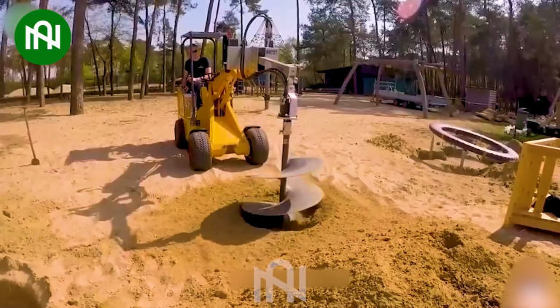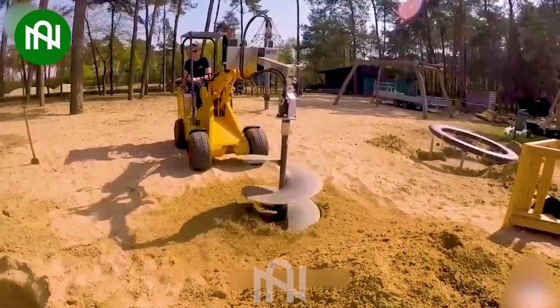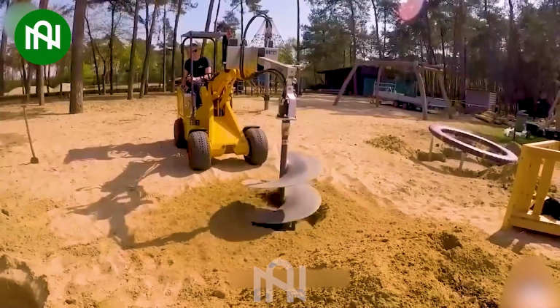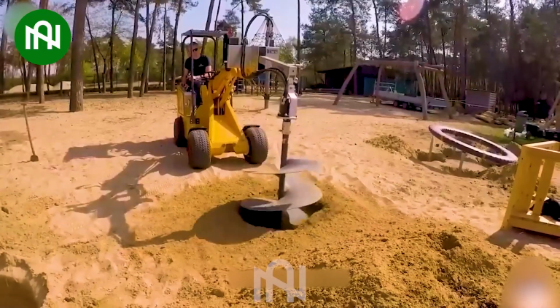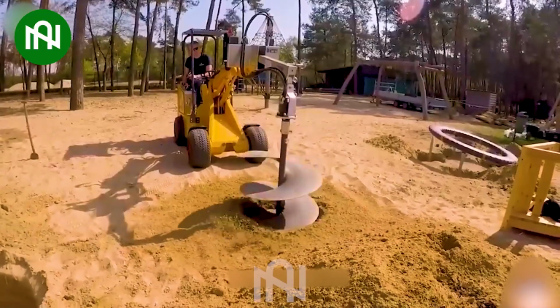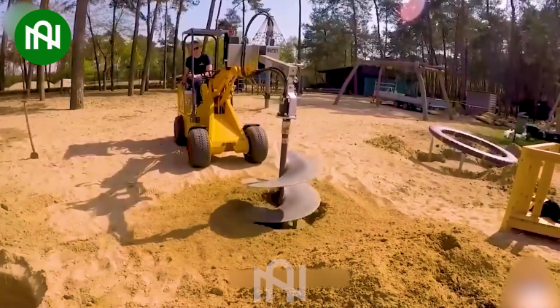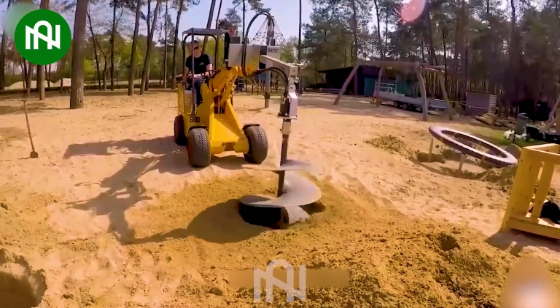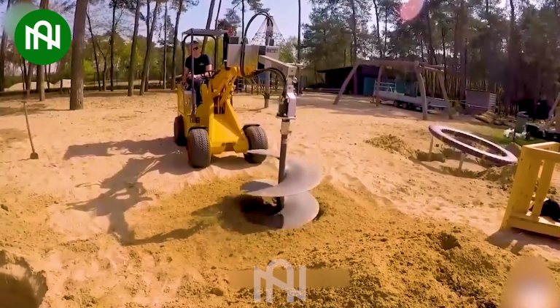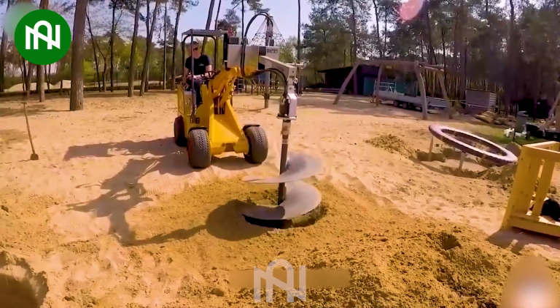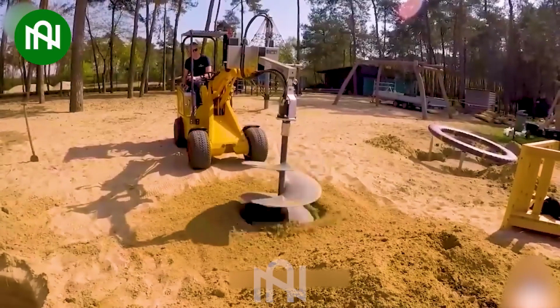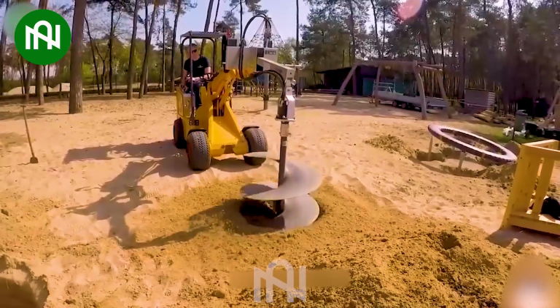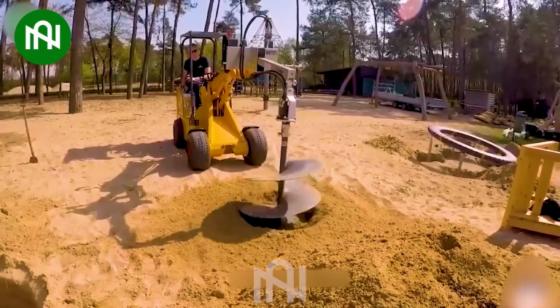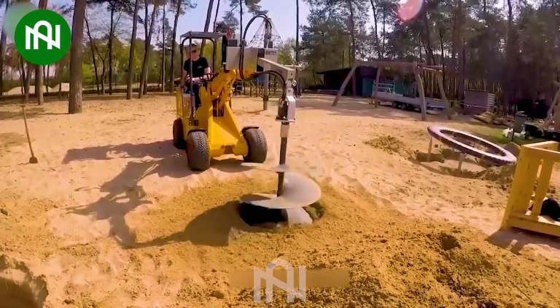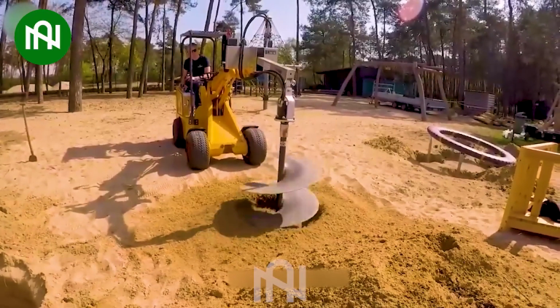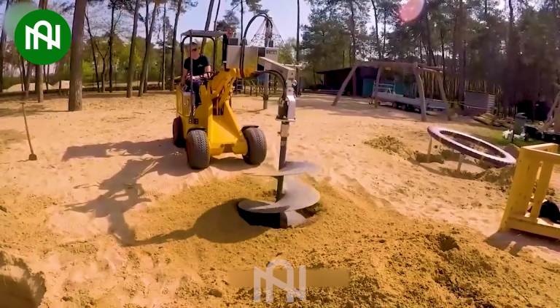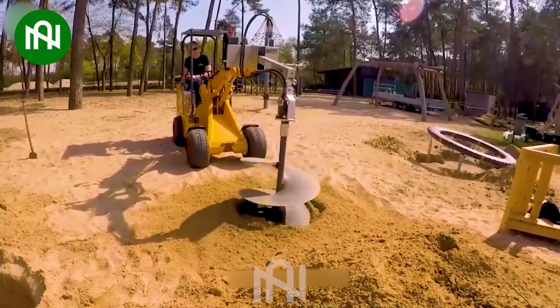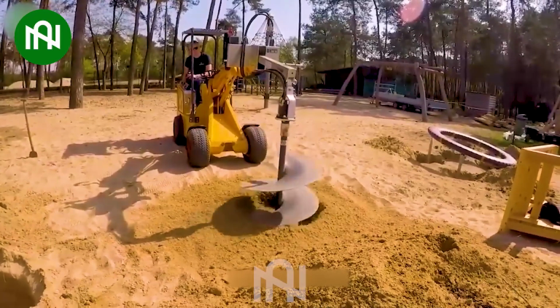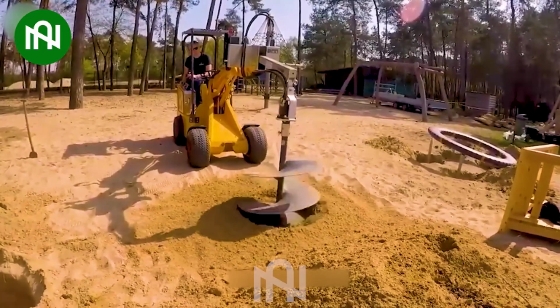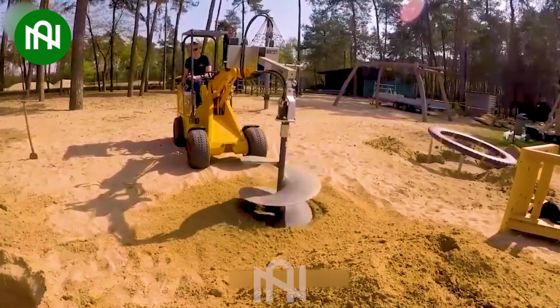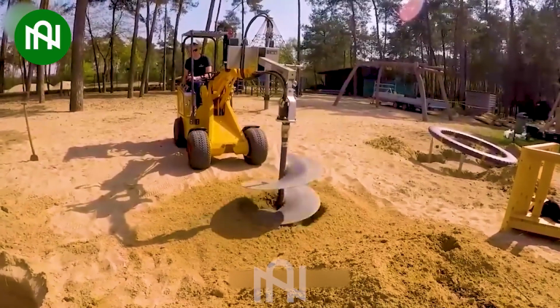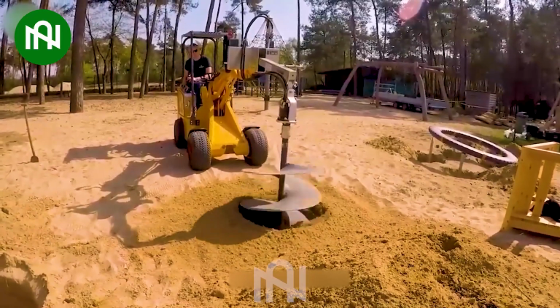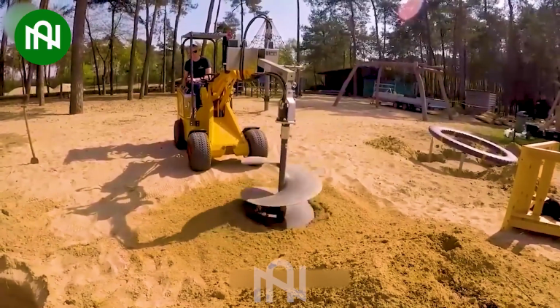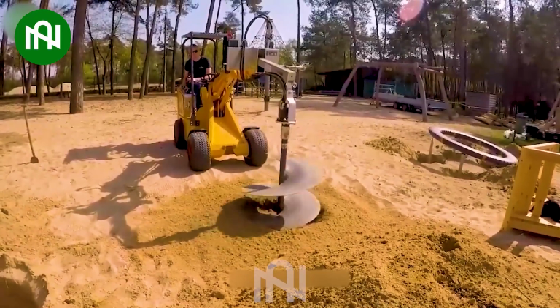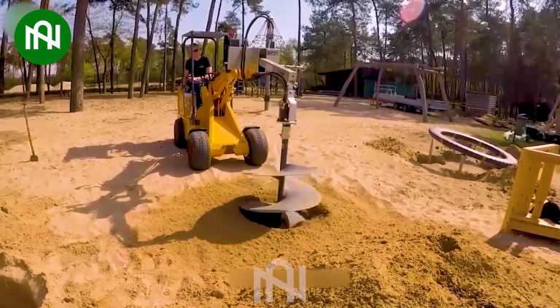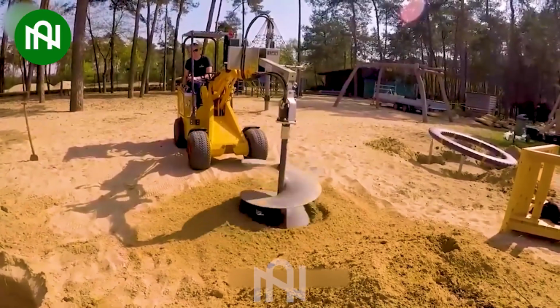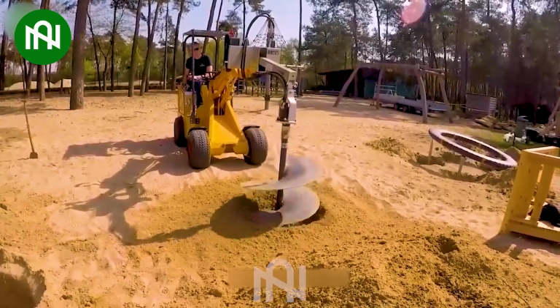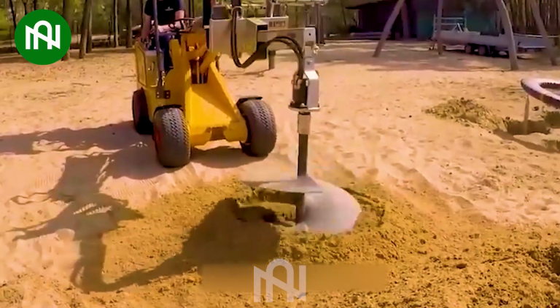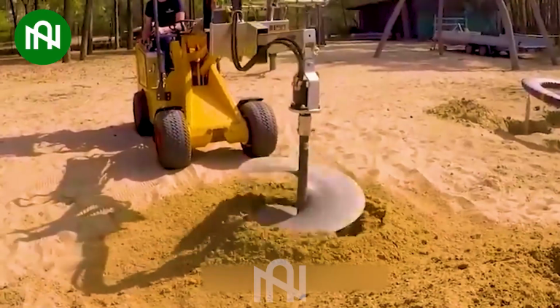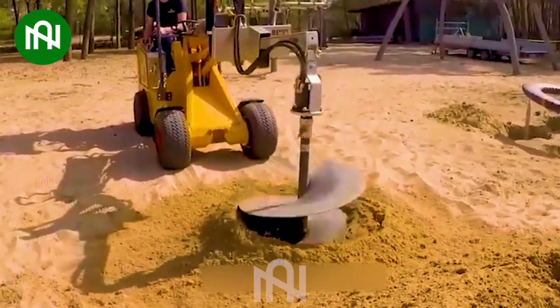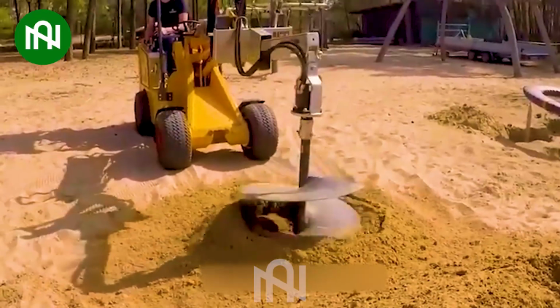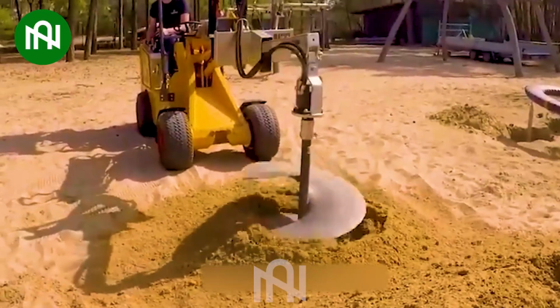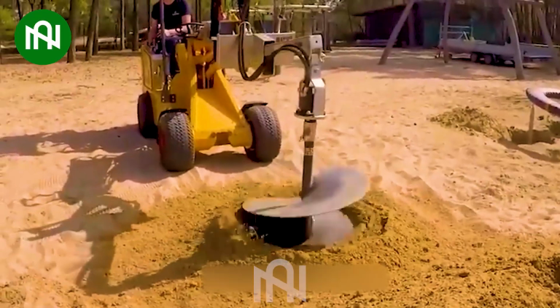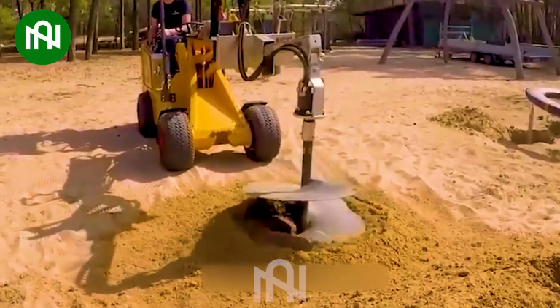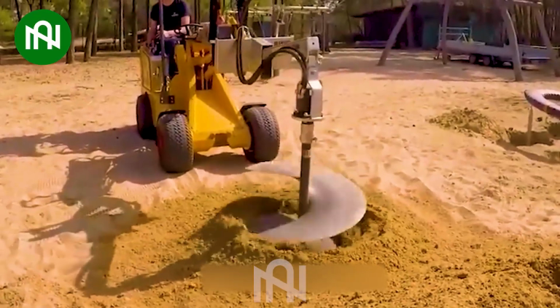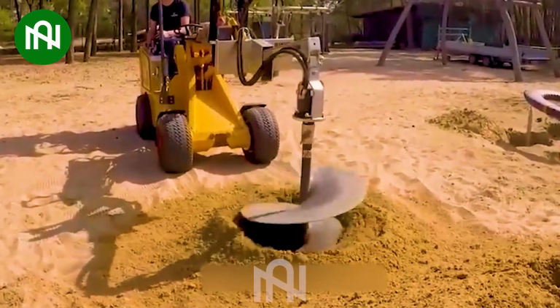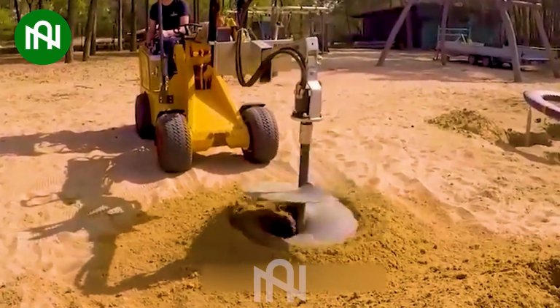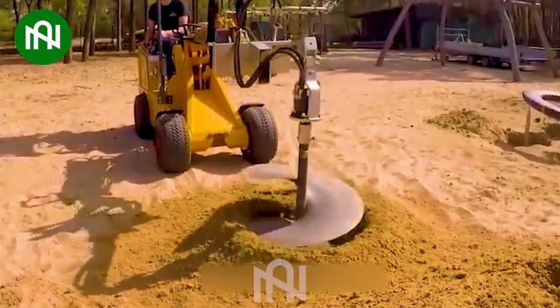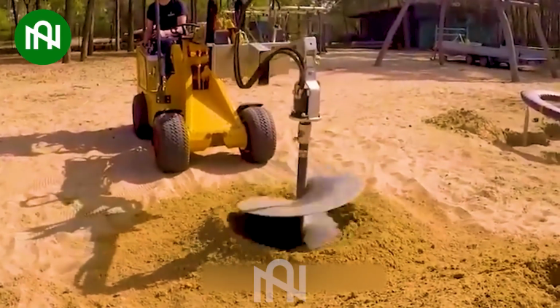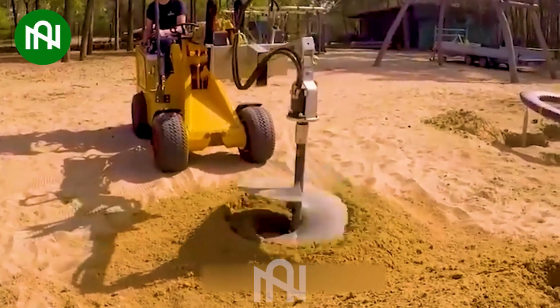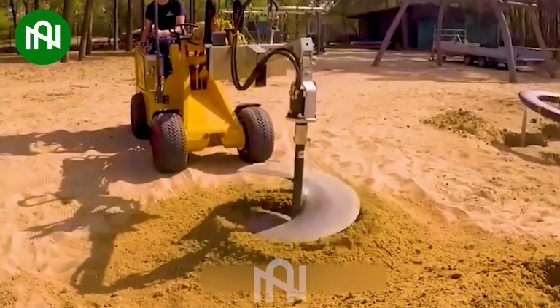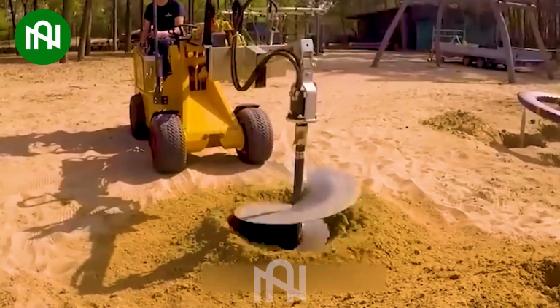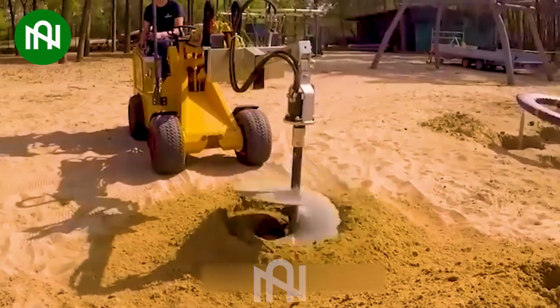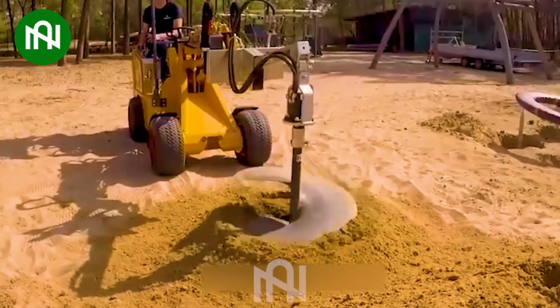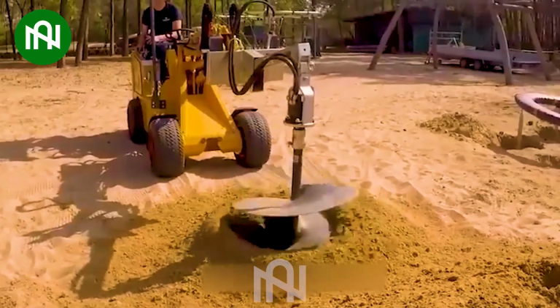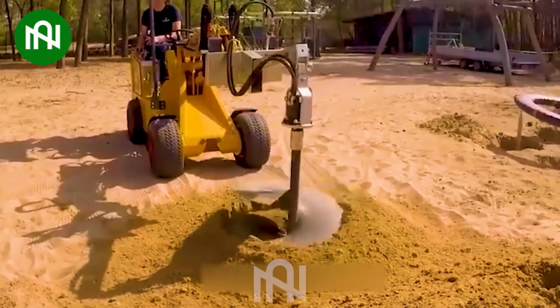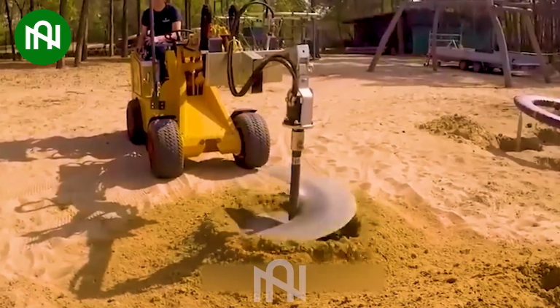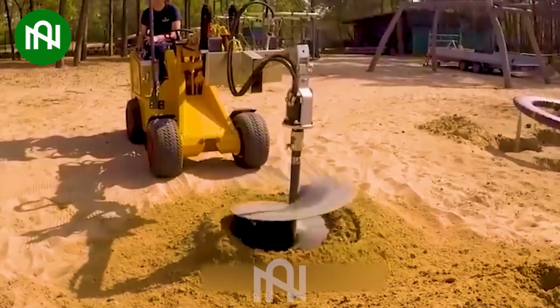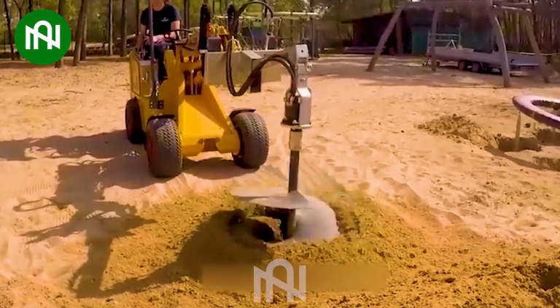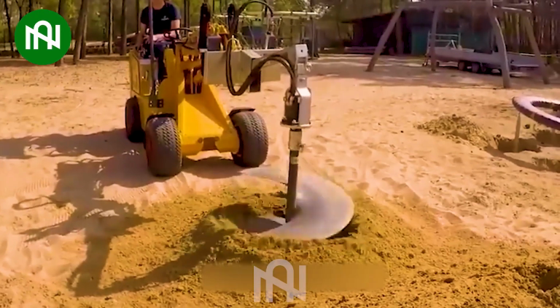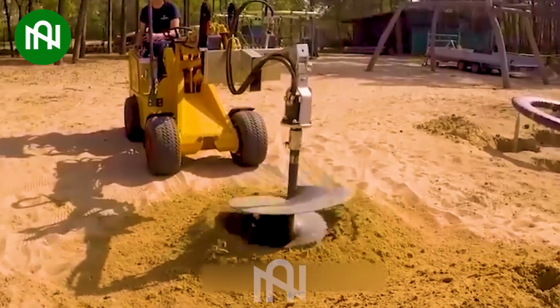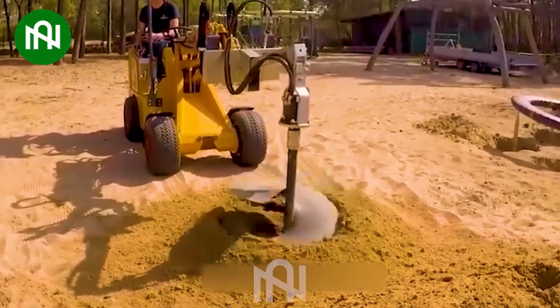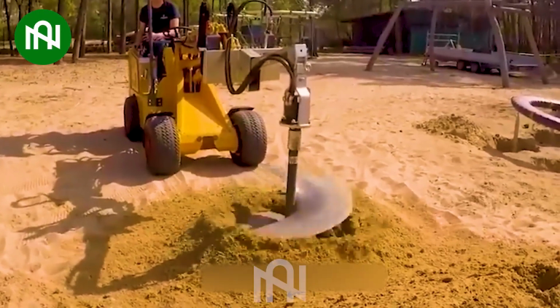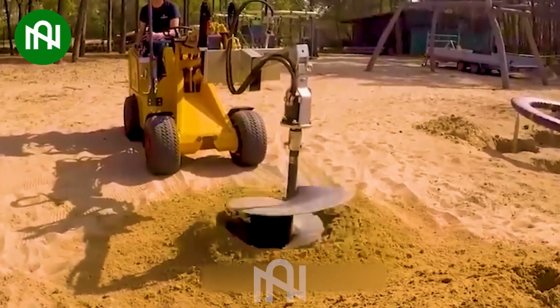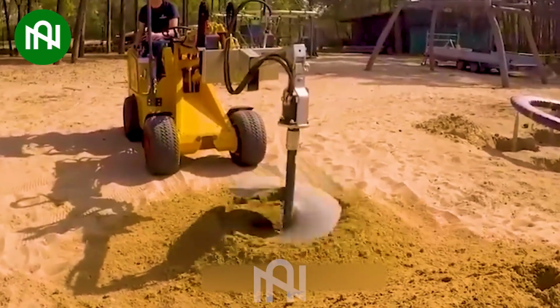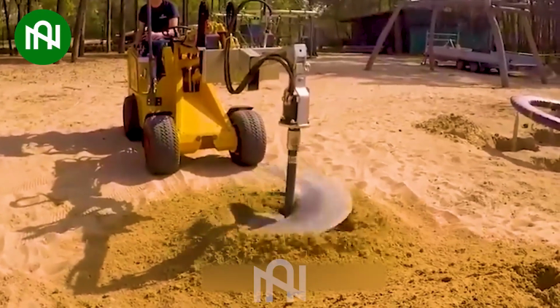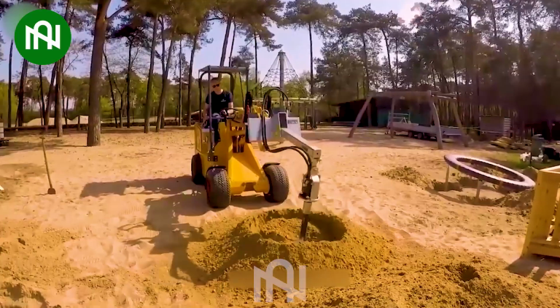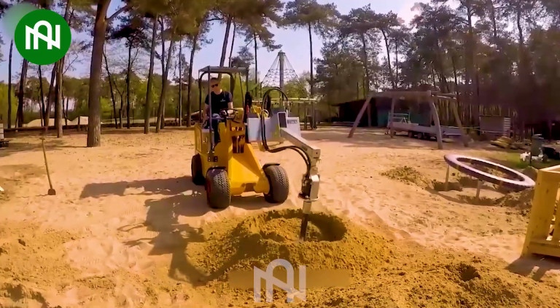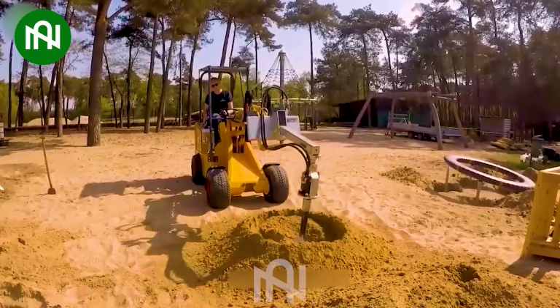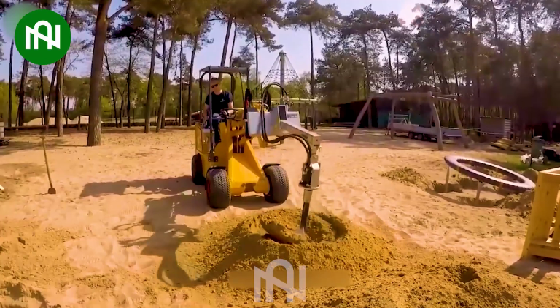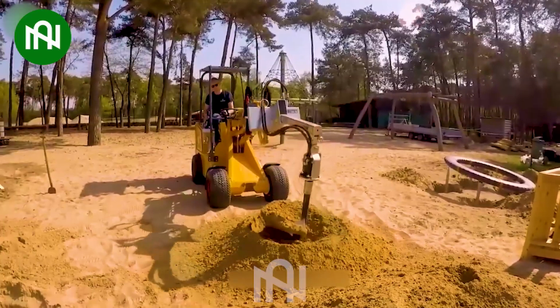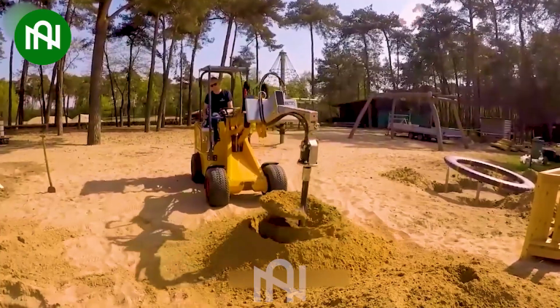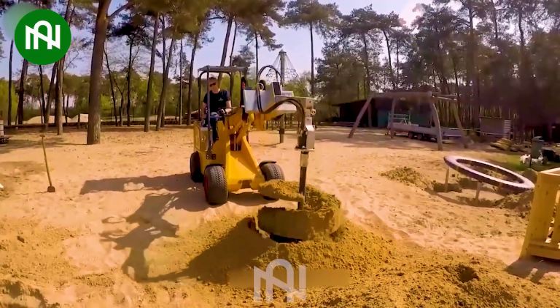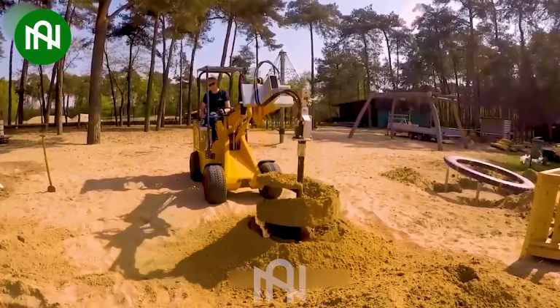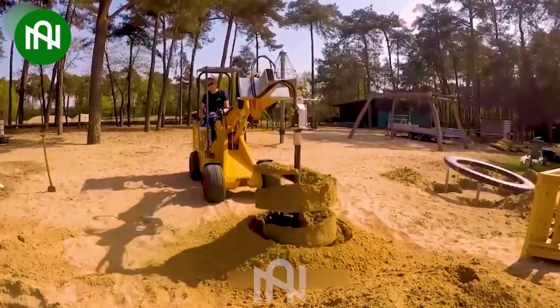Impressive indeed! A simple machine that can dig dozens of holes in just a few minutes, making it easier than ever!